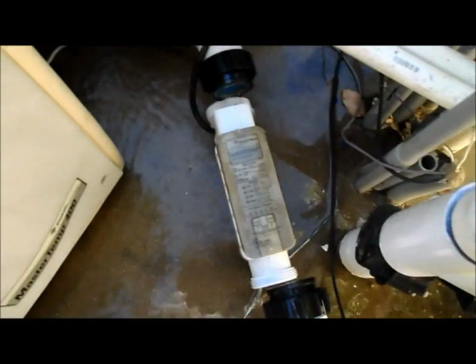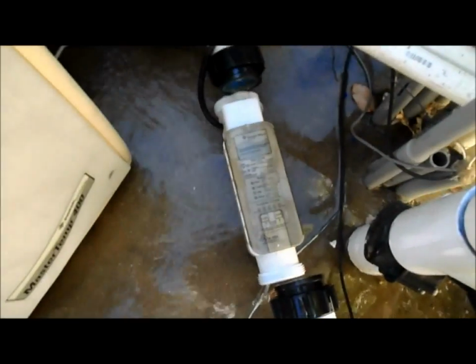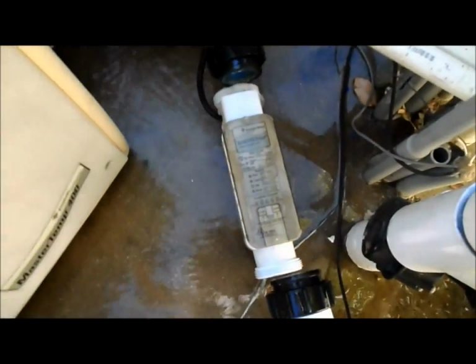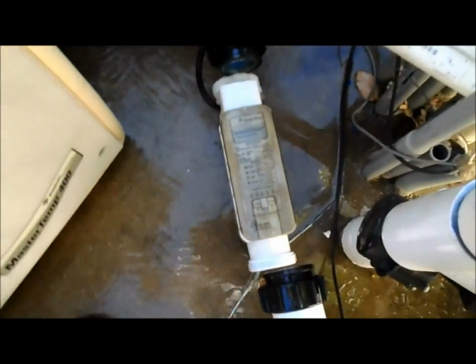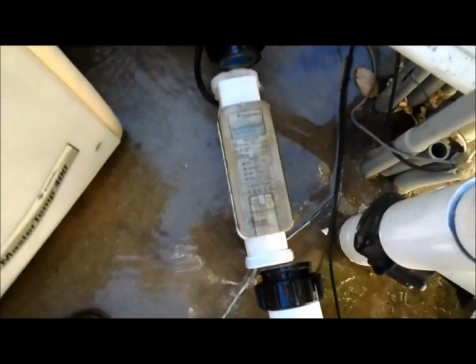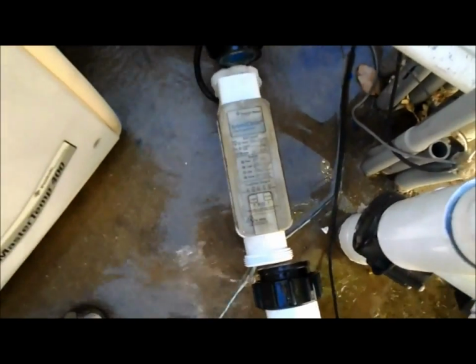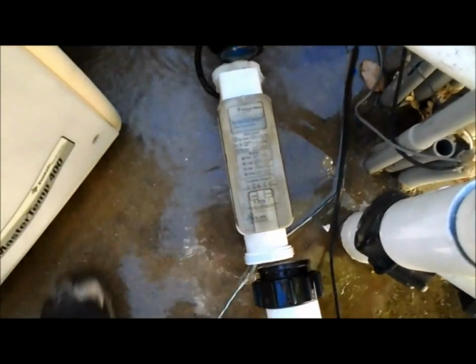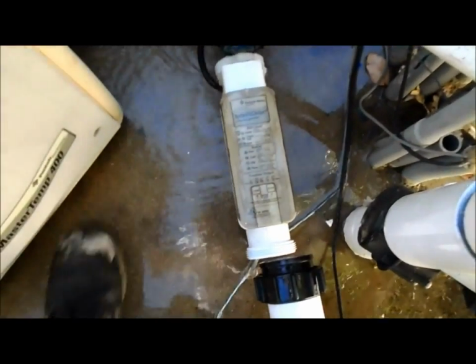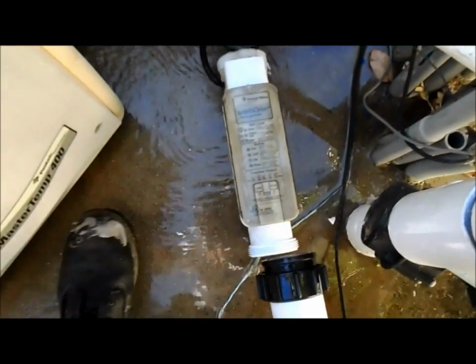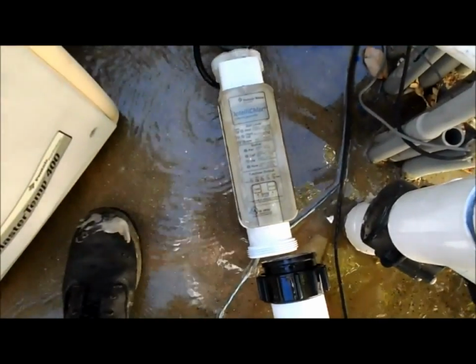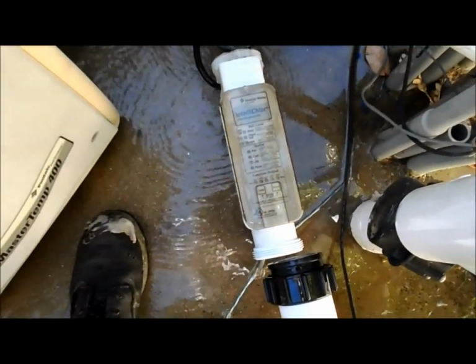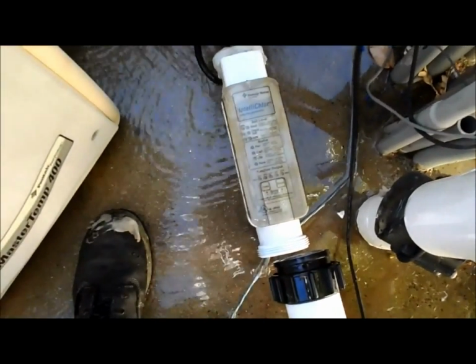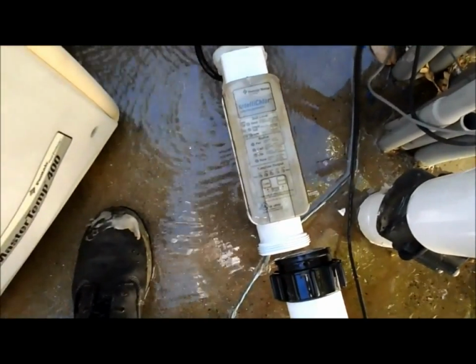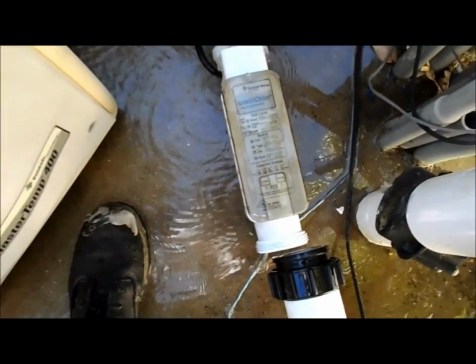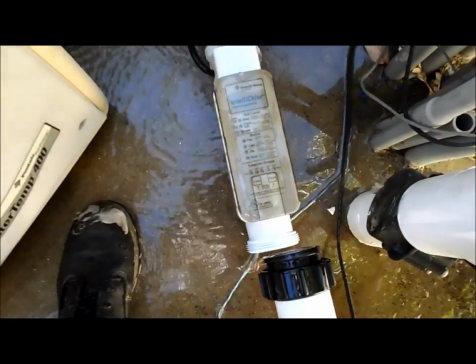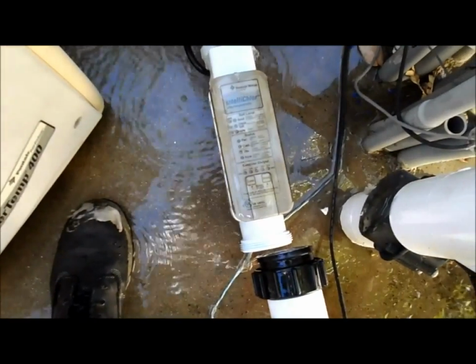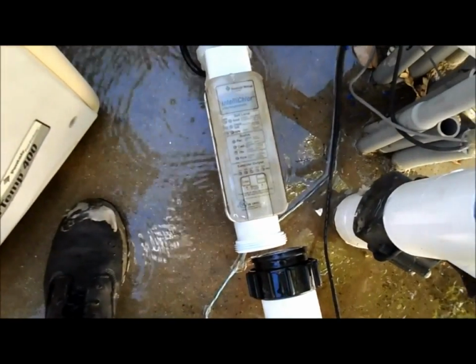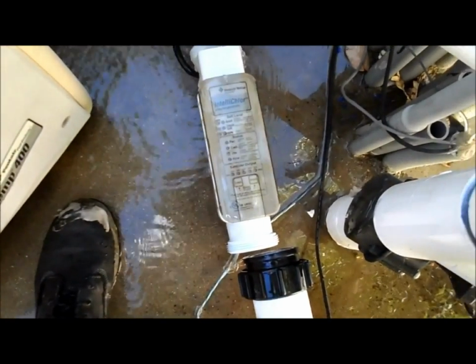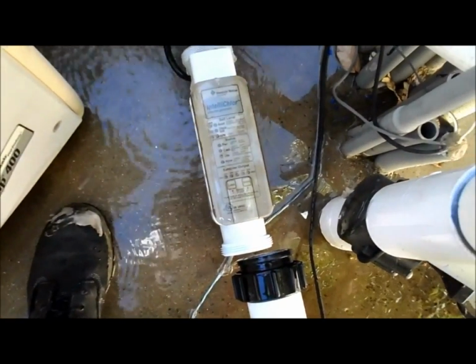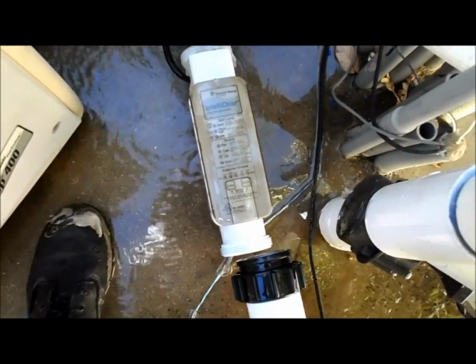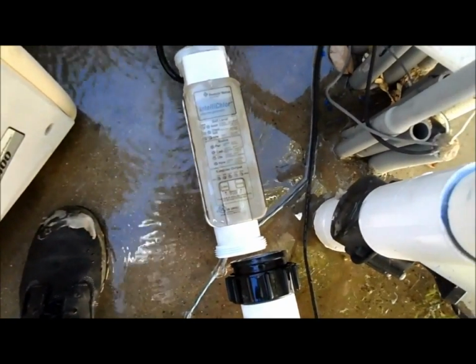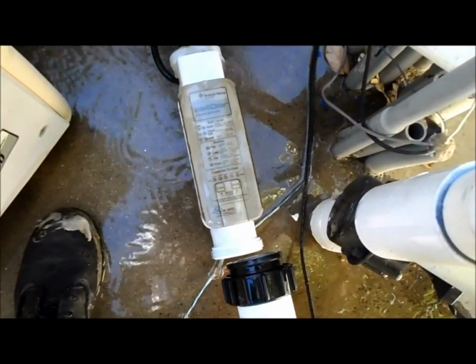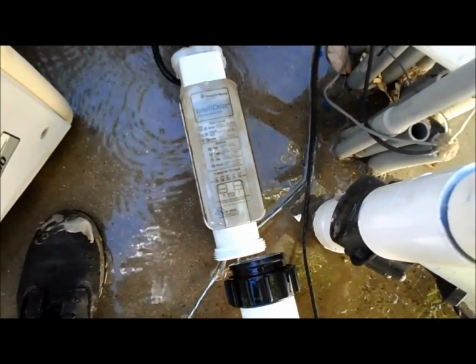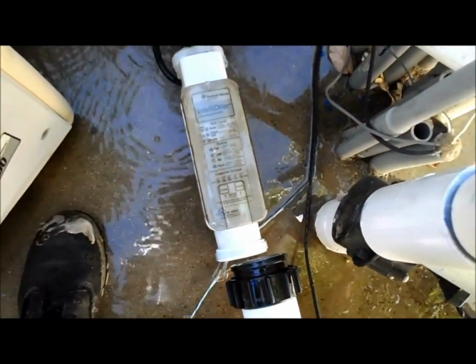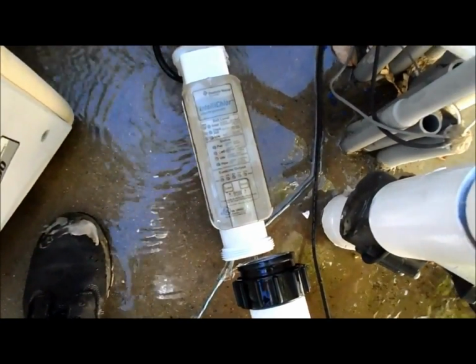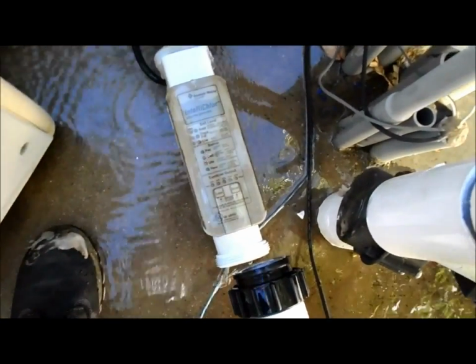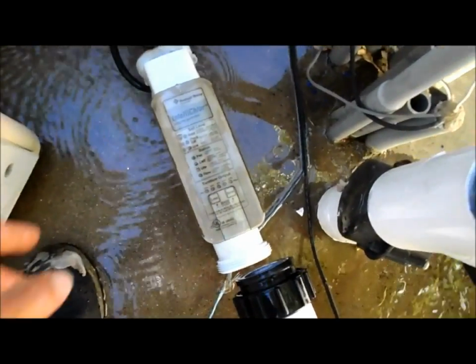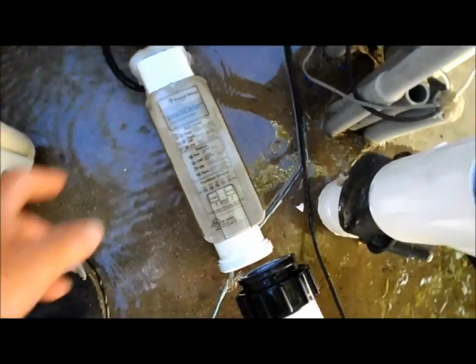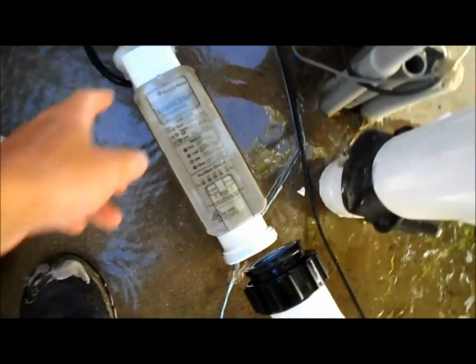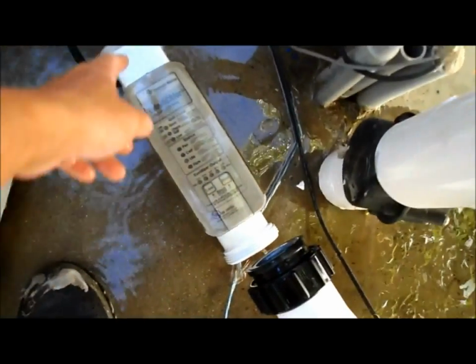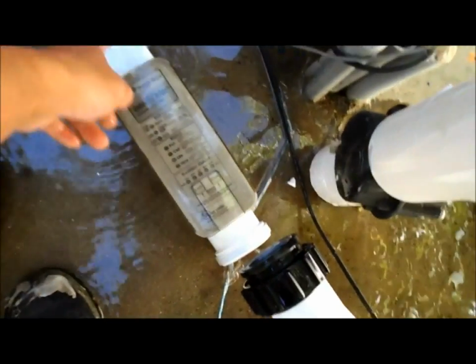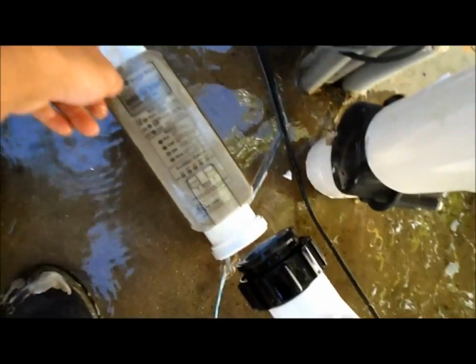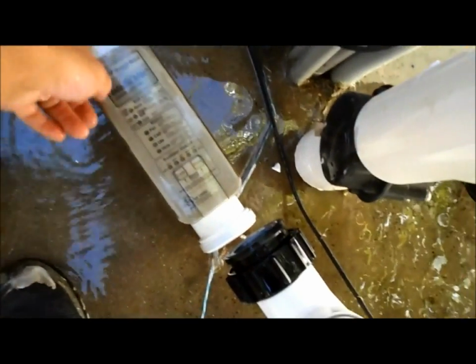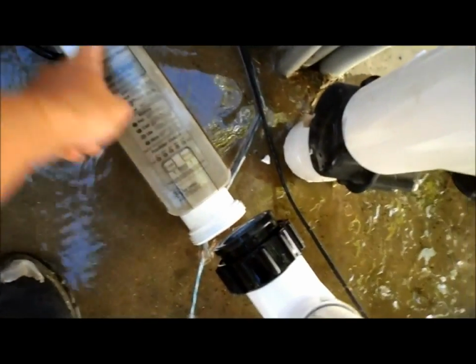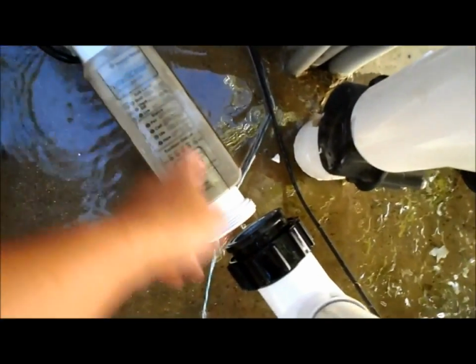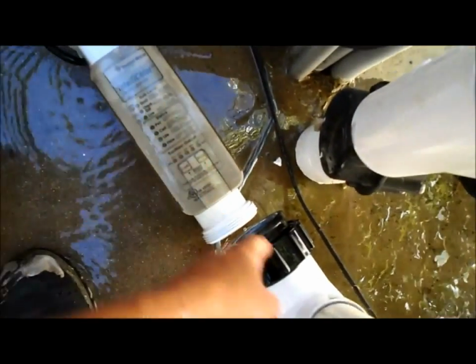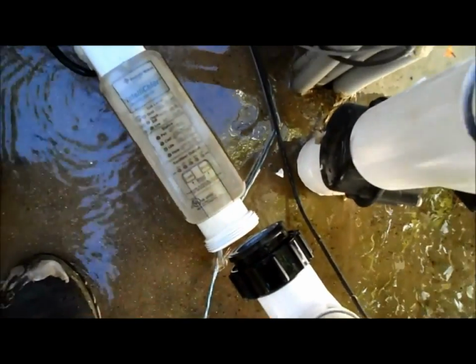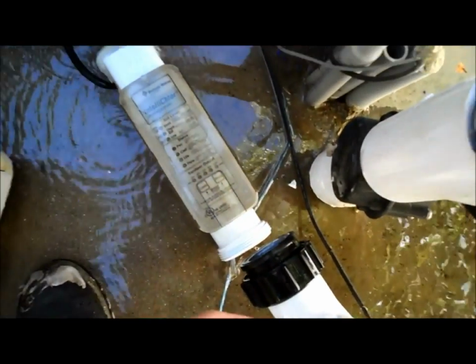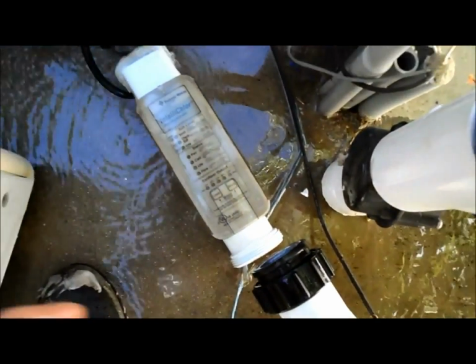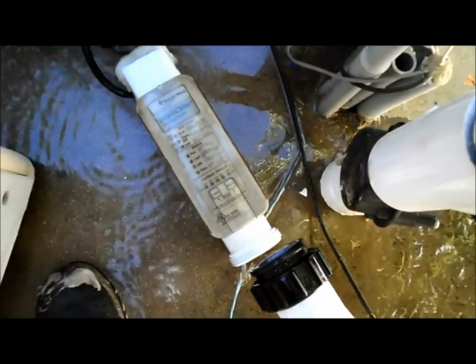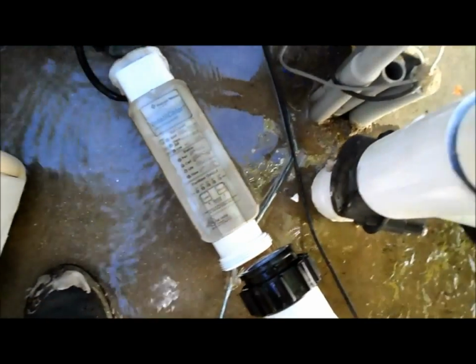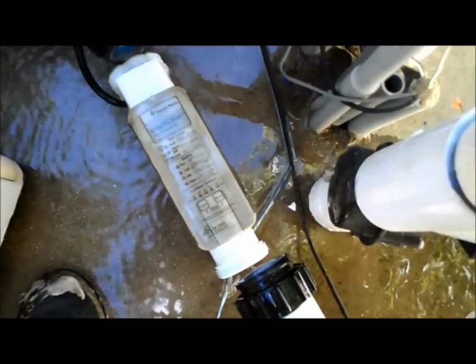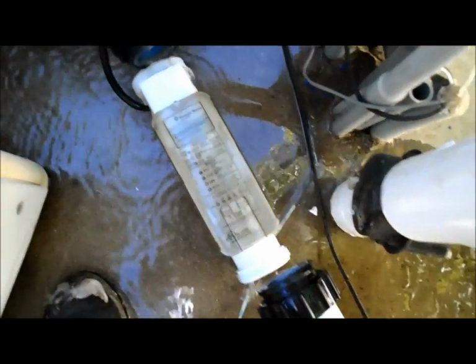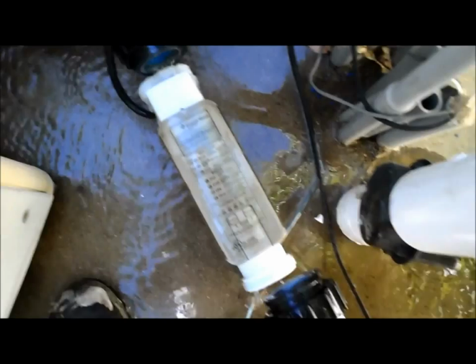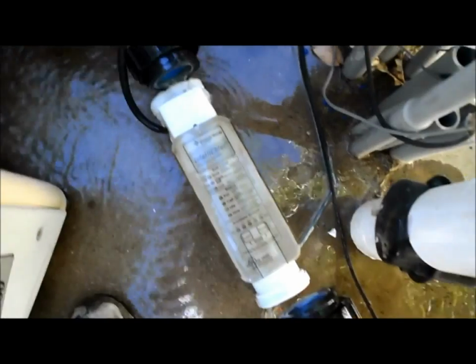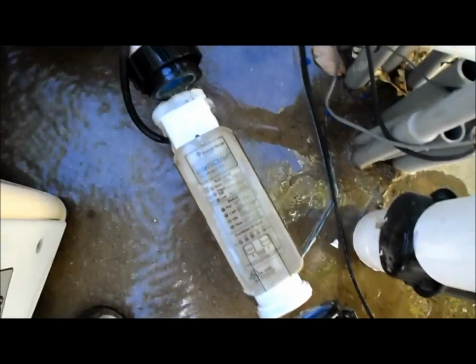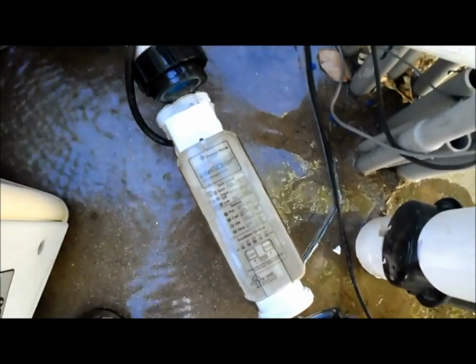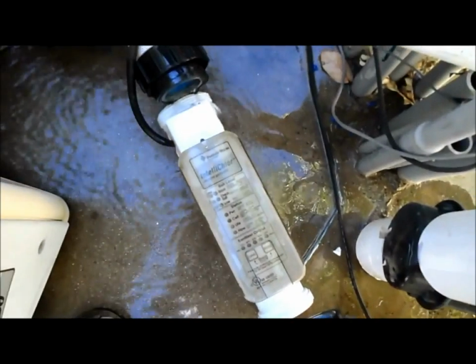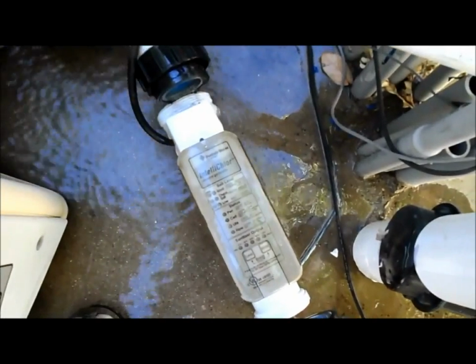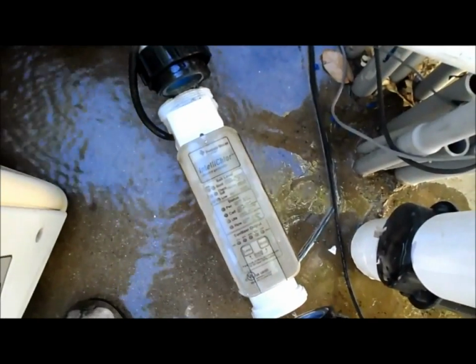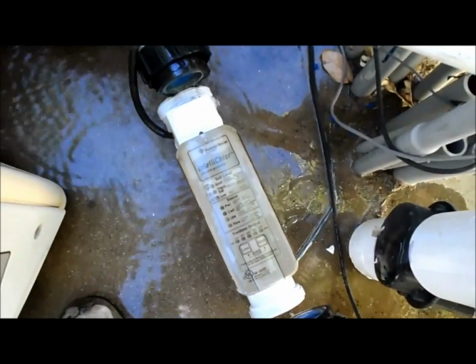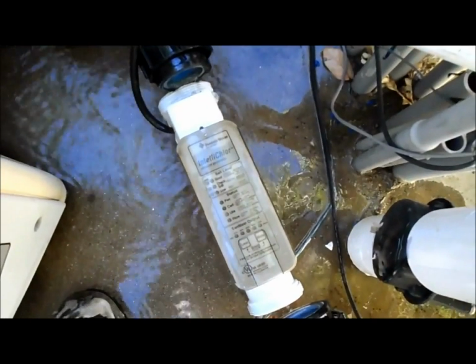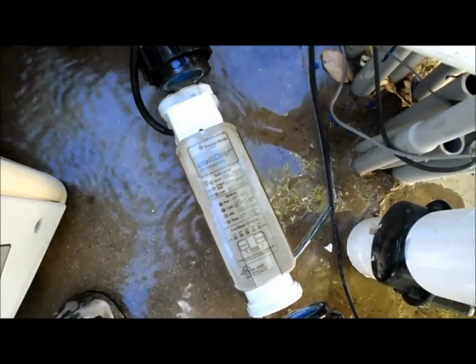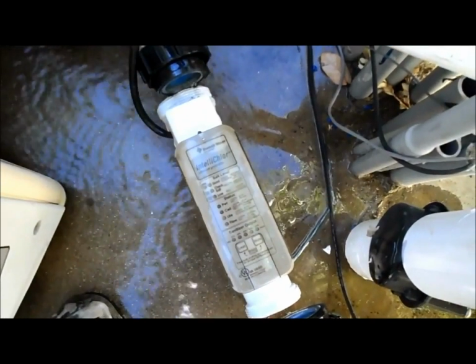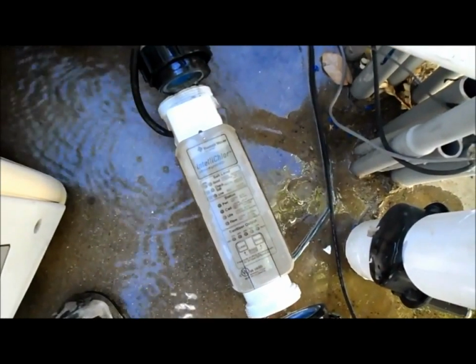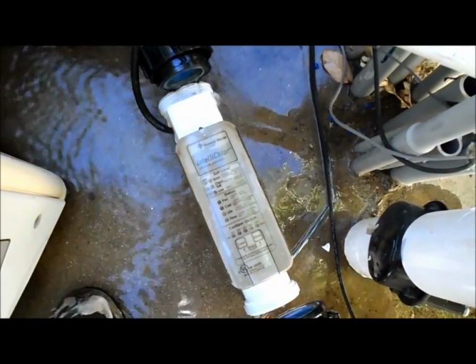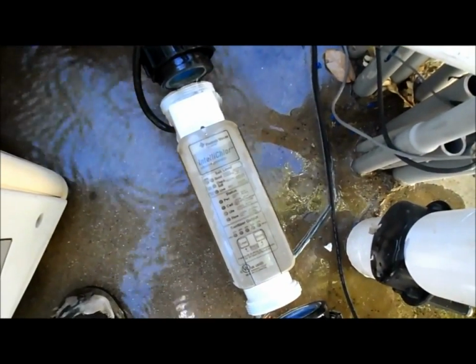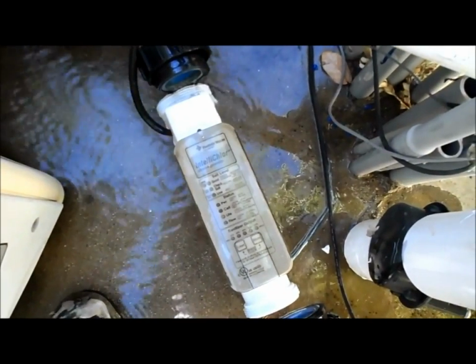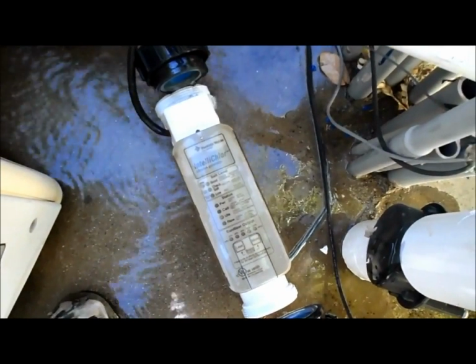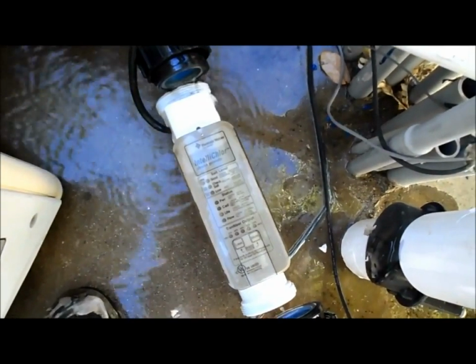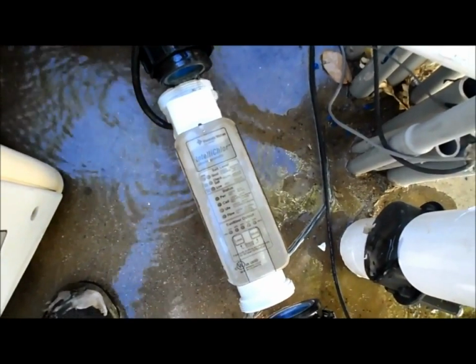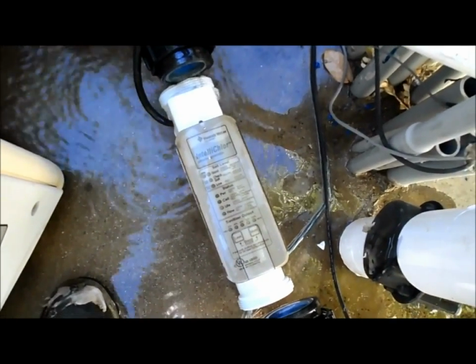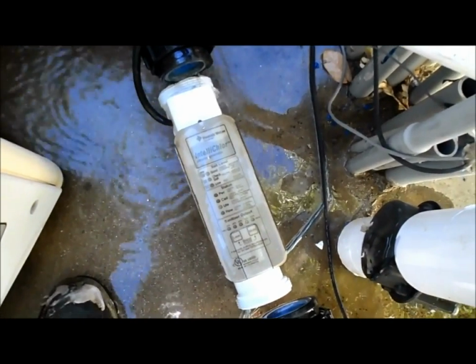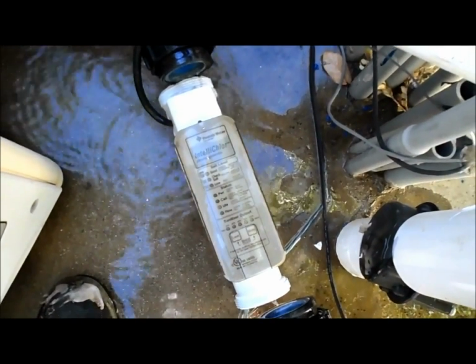Okay, so I took that off. You want to put the salt cell on in the same direction with the flow going out, so that you don't reverse the cell on accident.